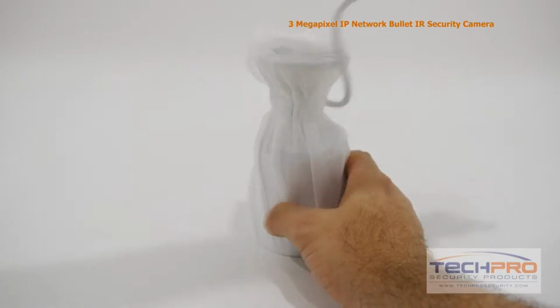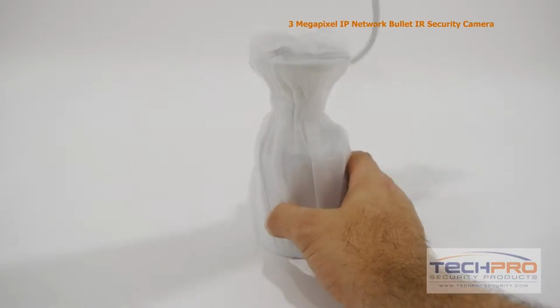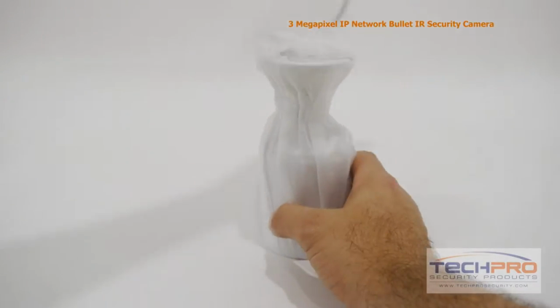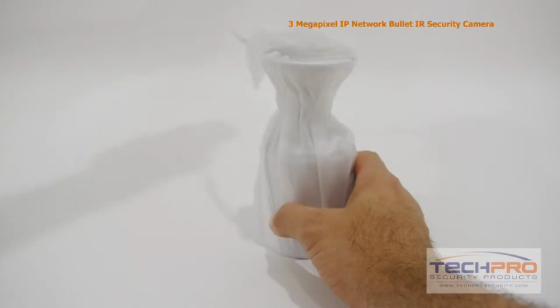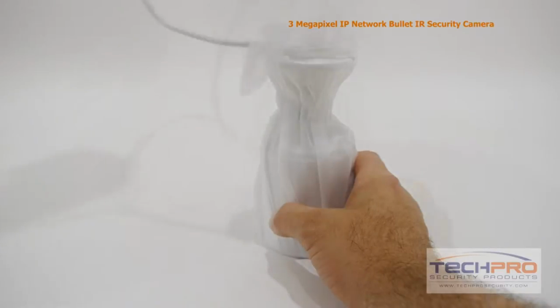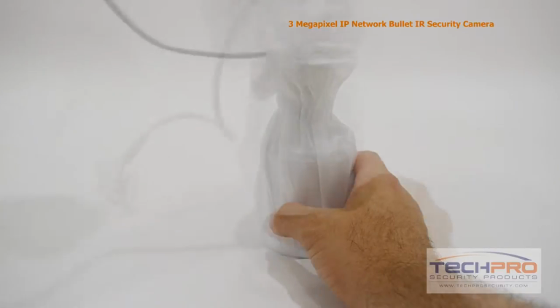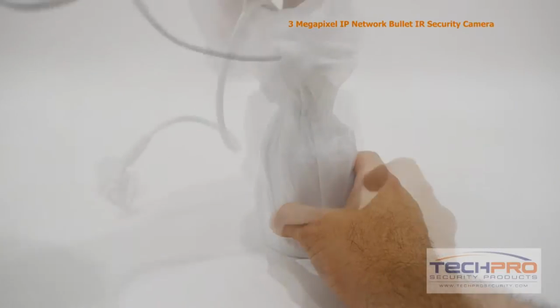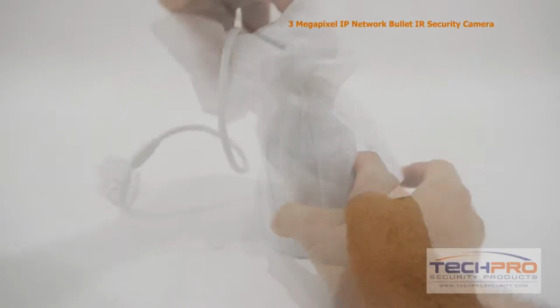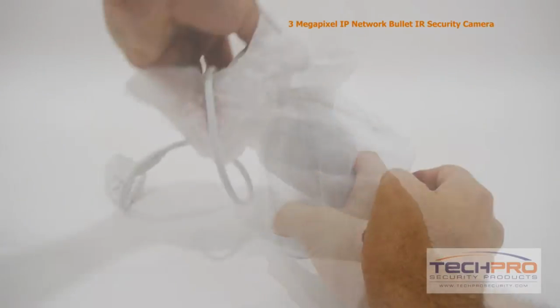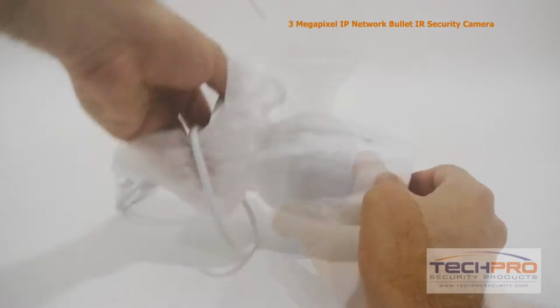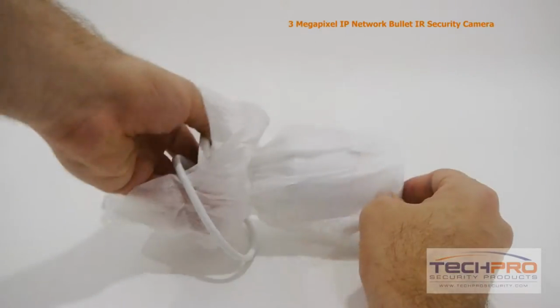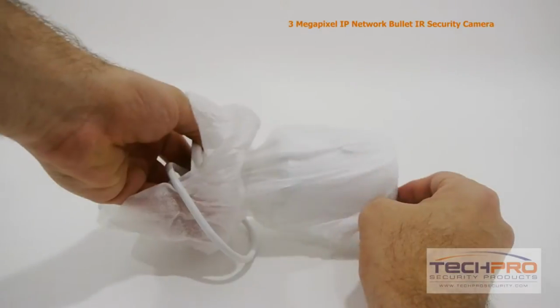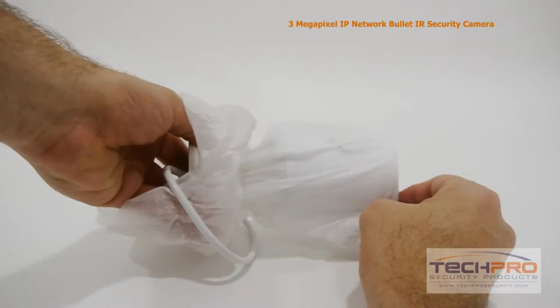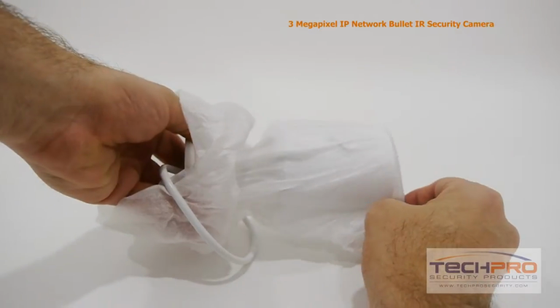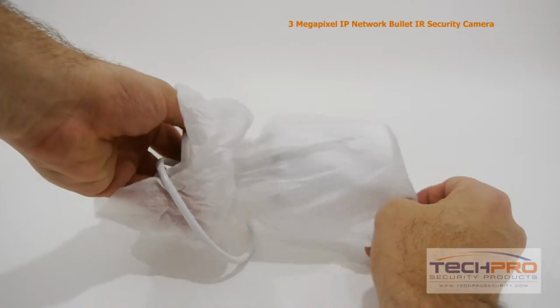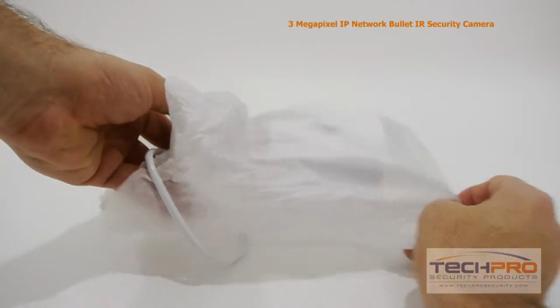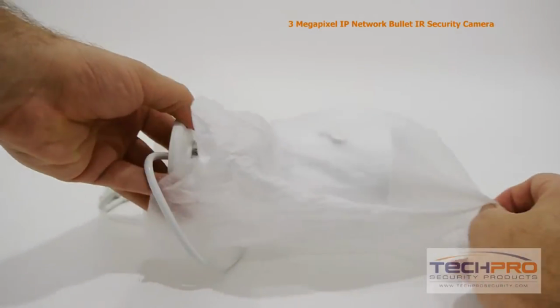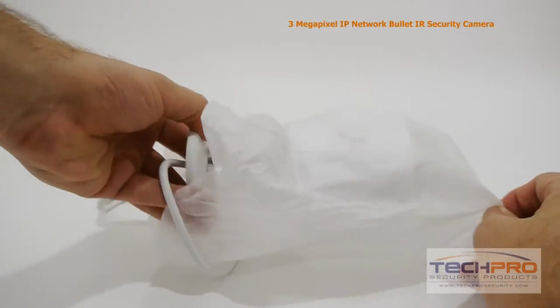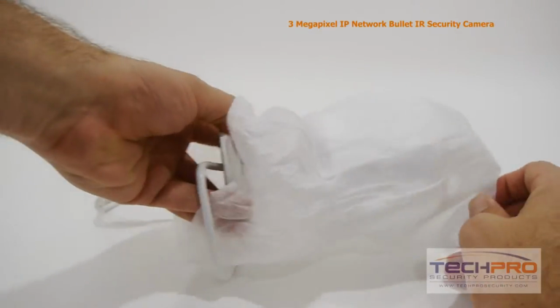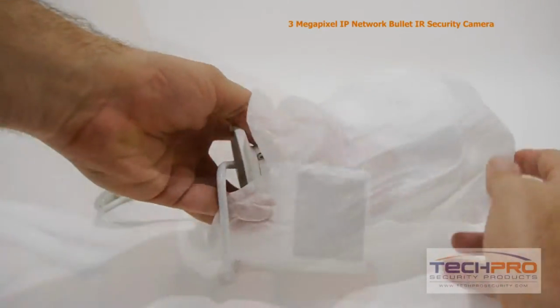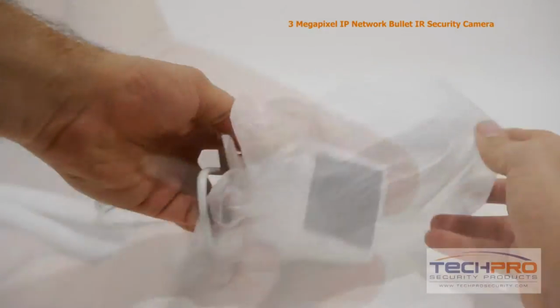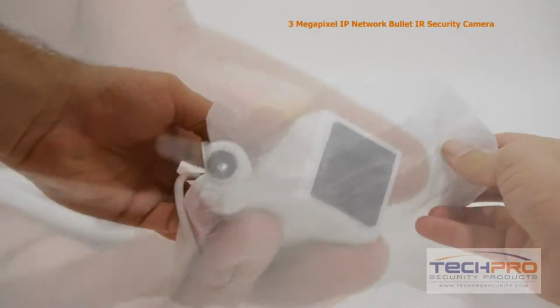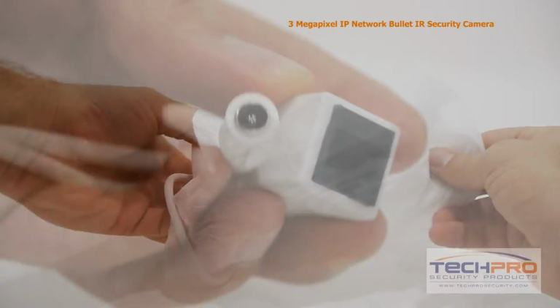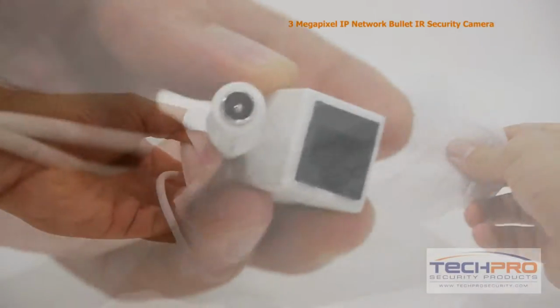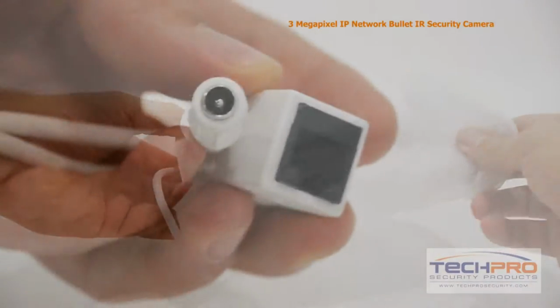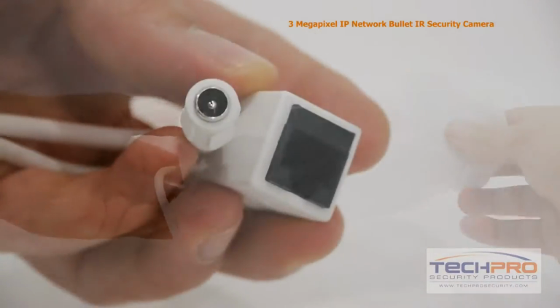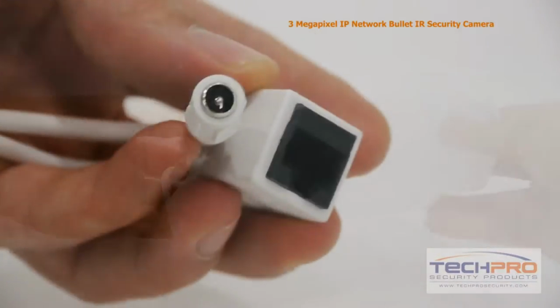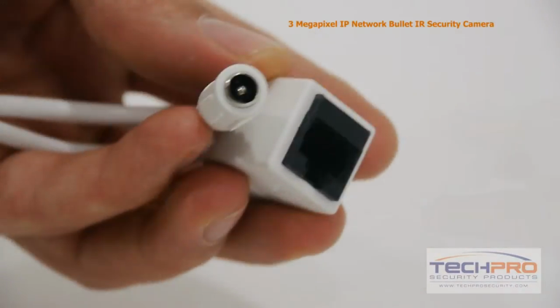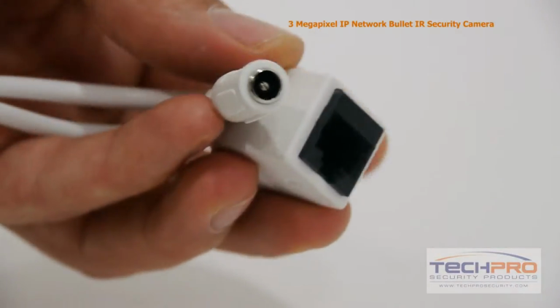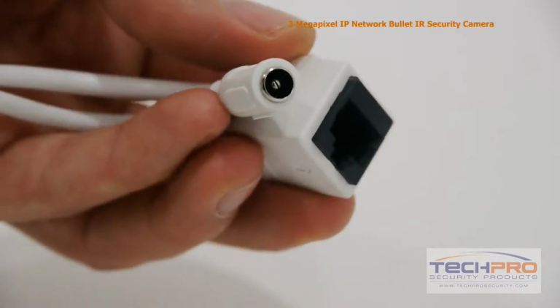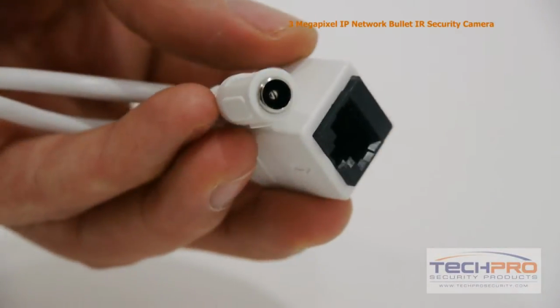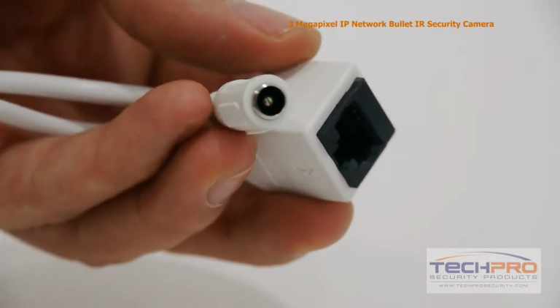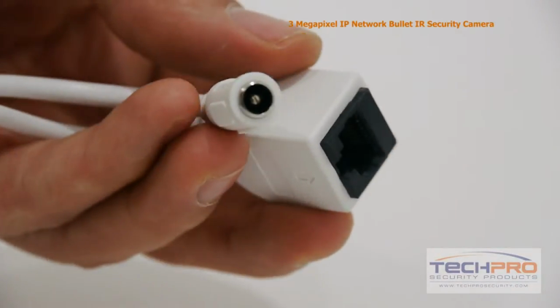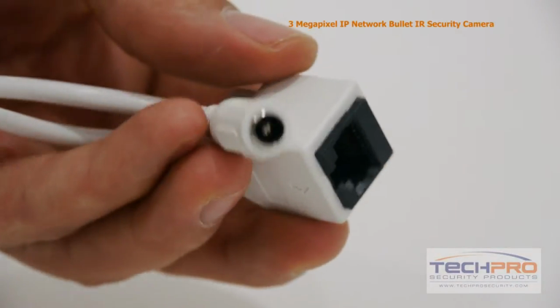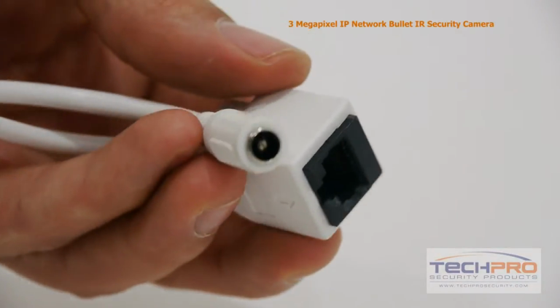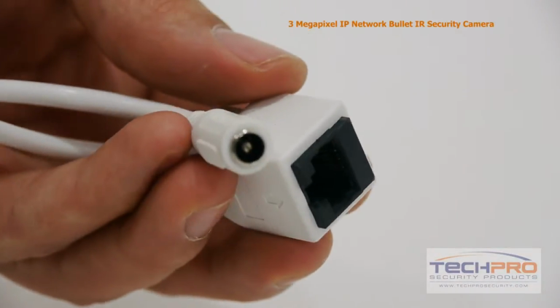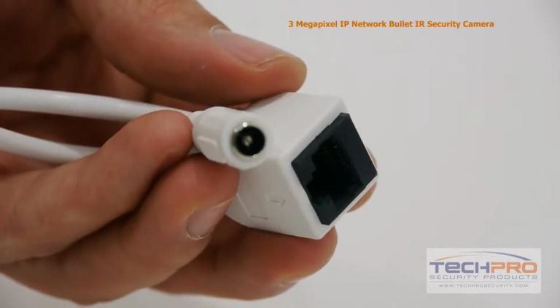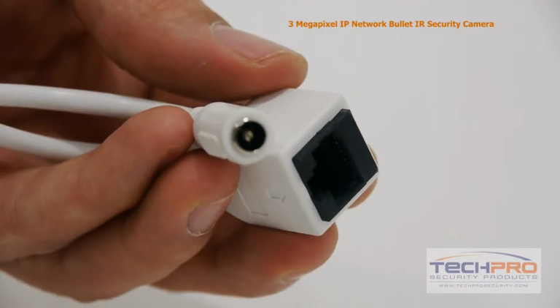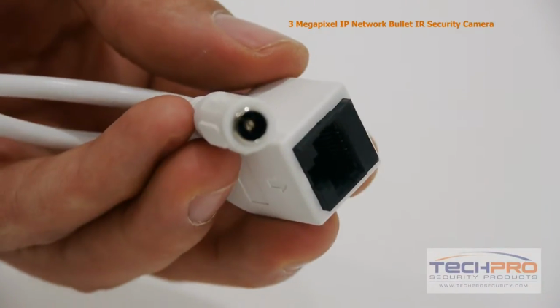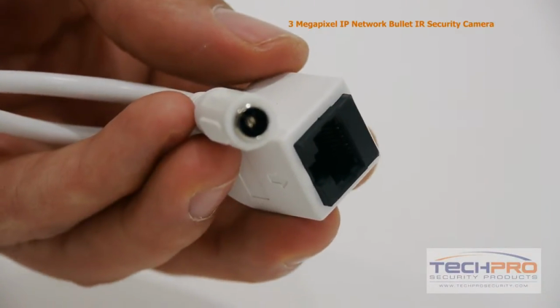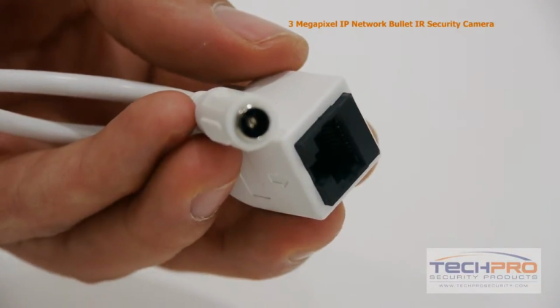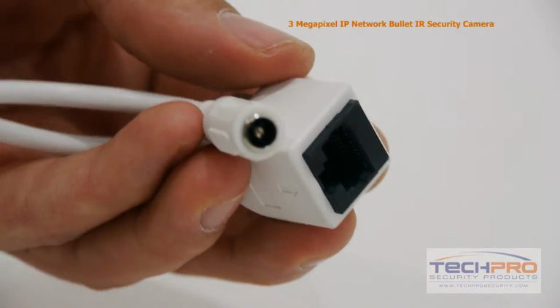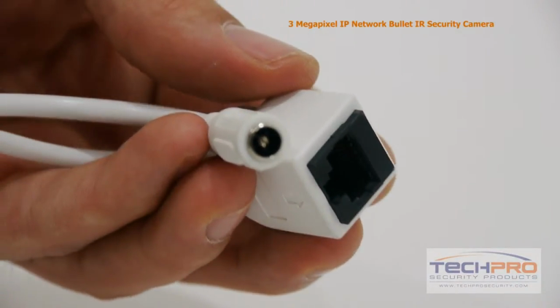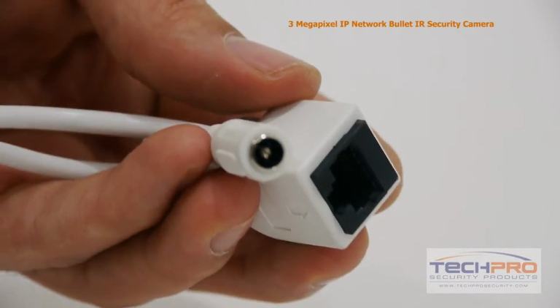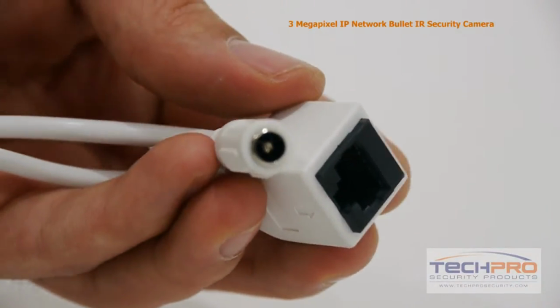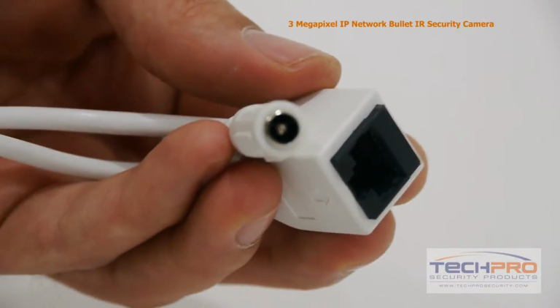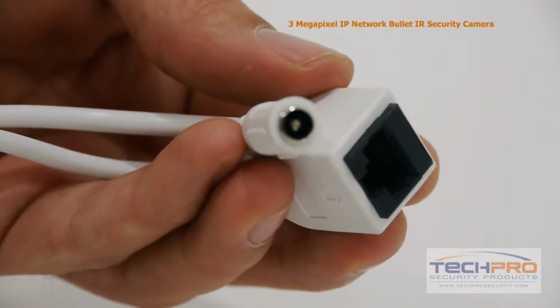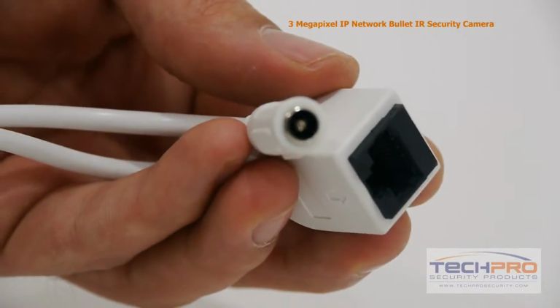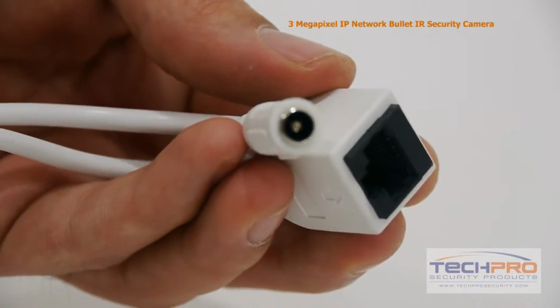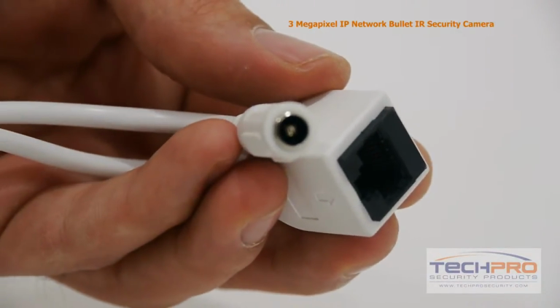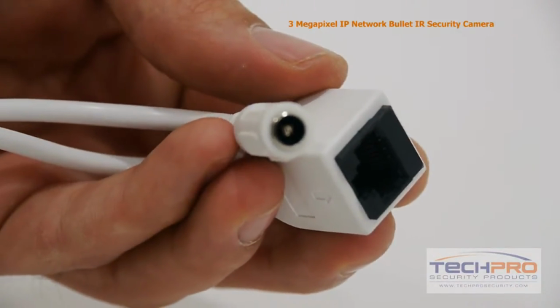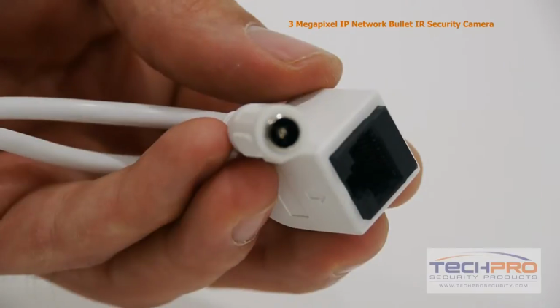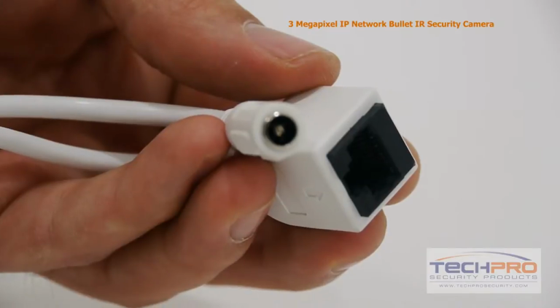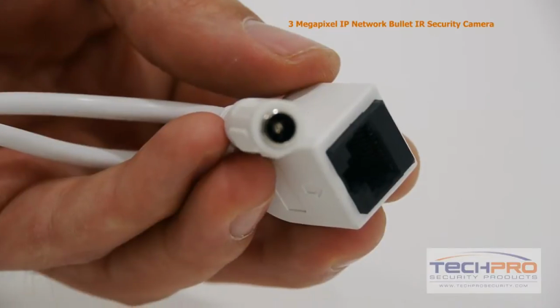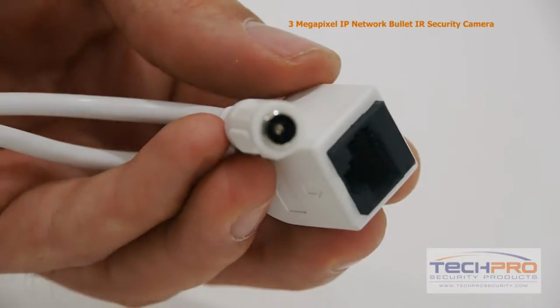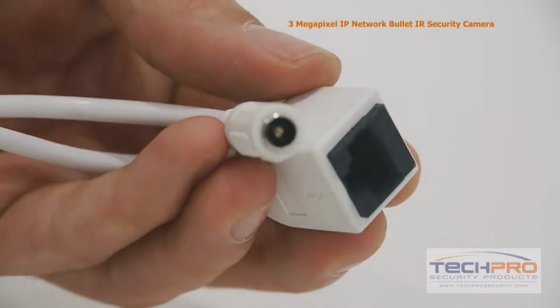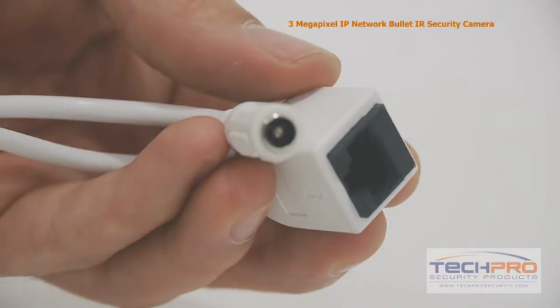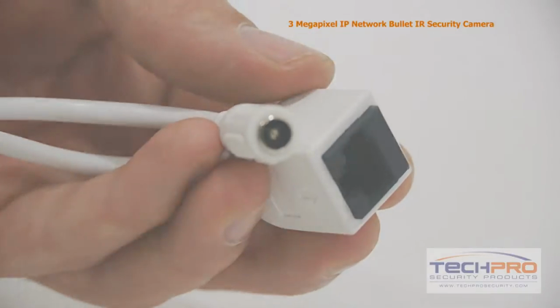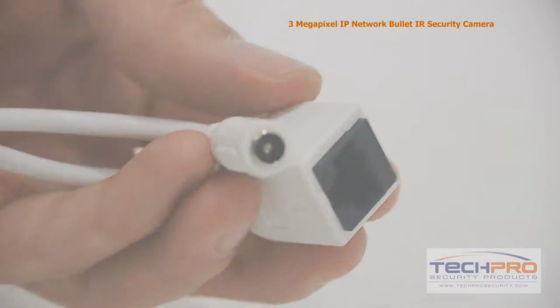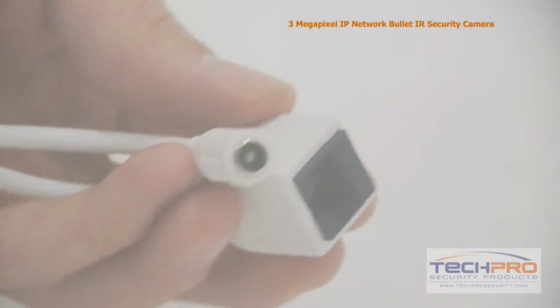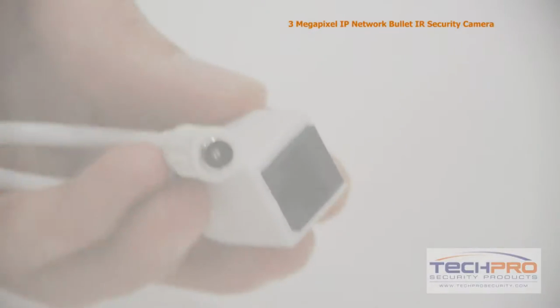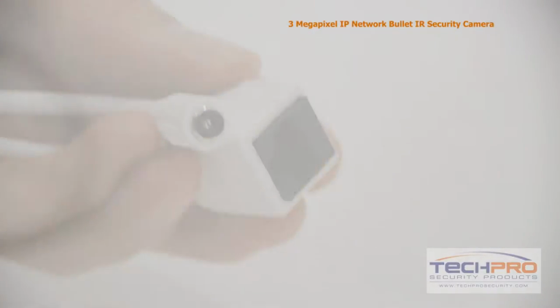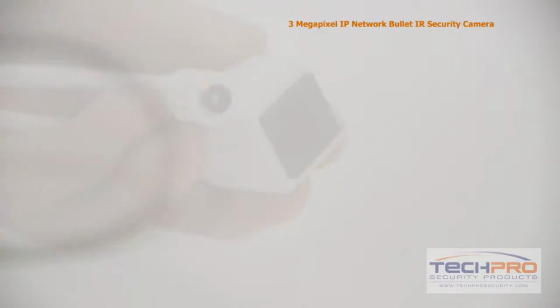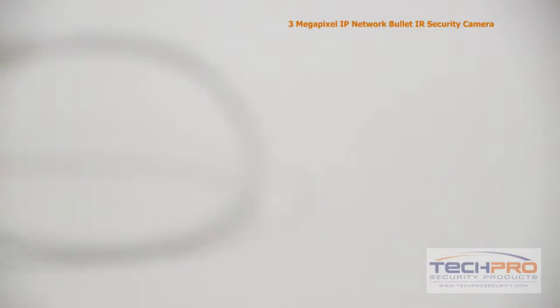It's got a 3.6 millimeter fixed lens. It can be powered by either a 12 volt DC or POE, power over ethernet.